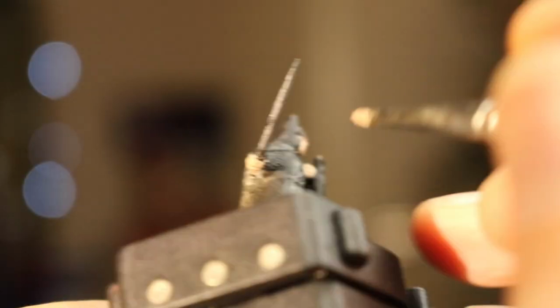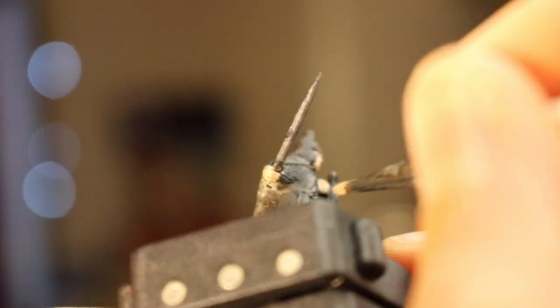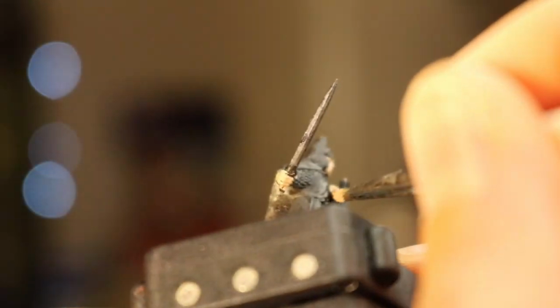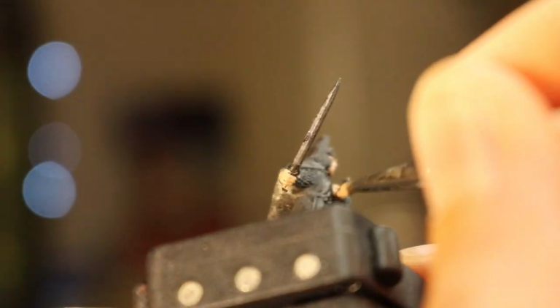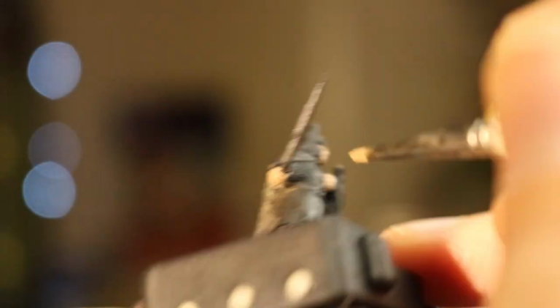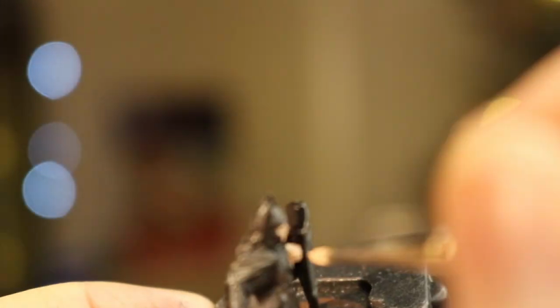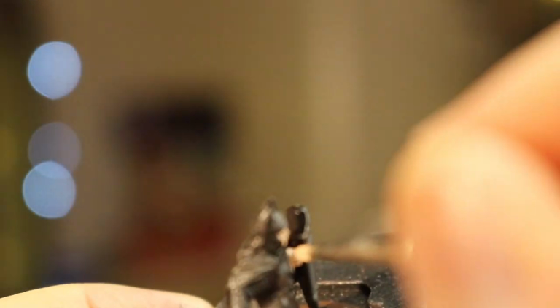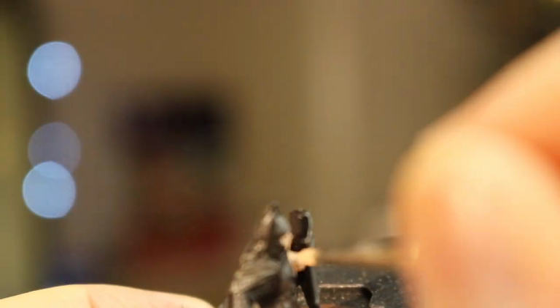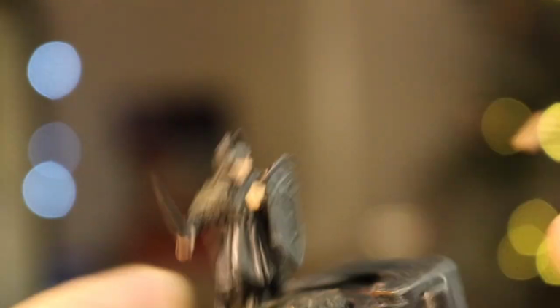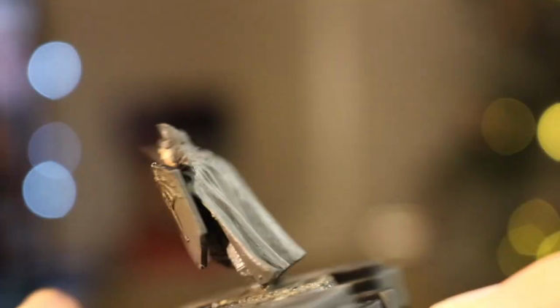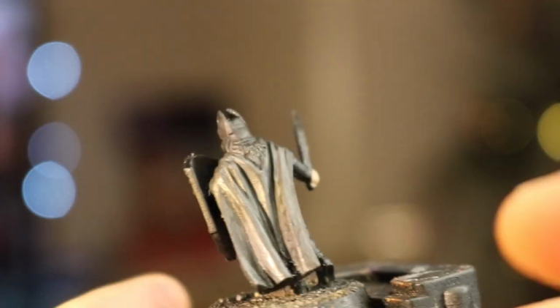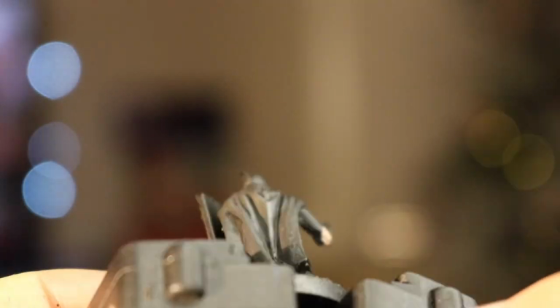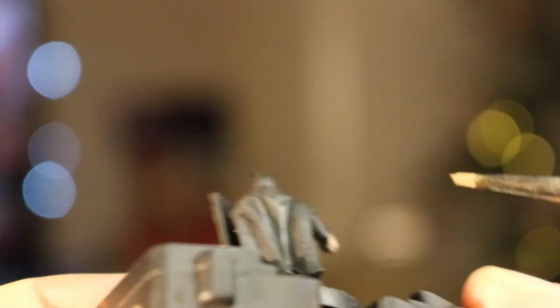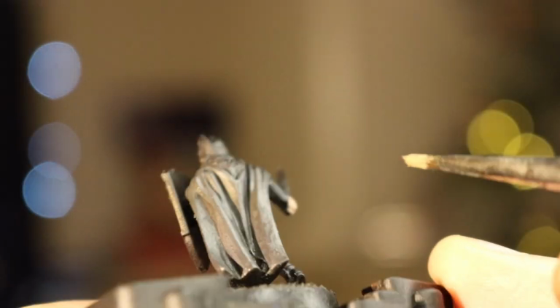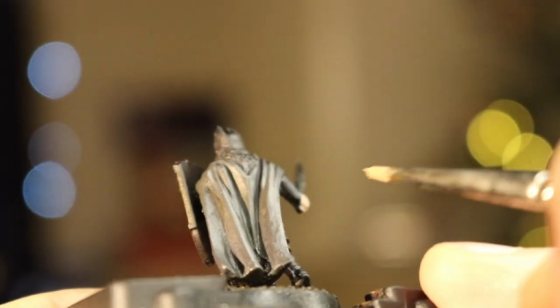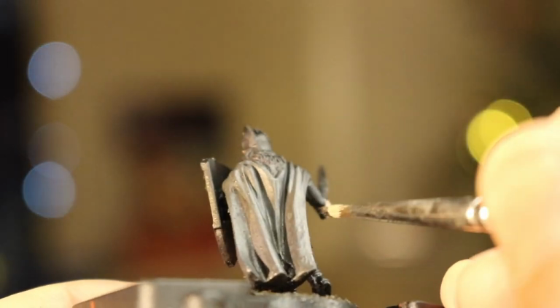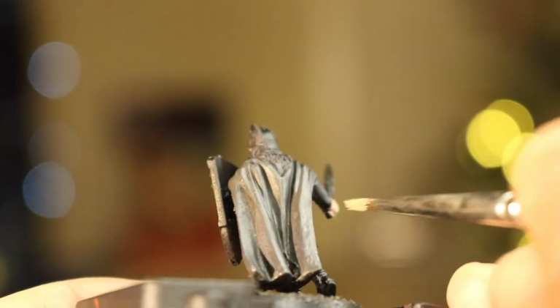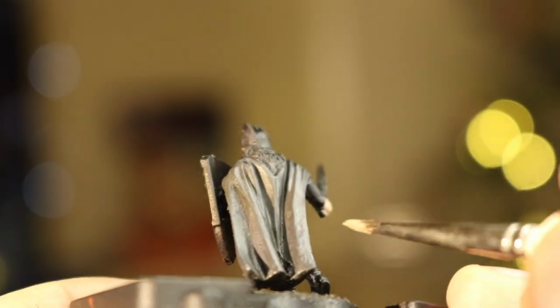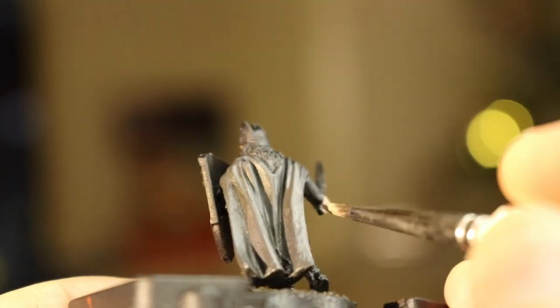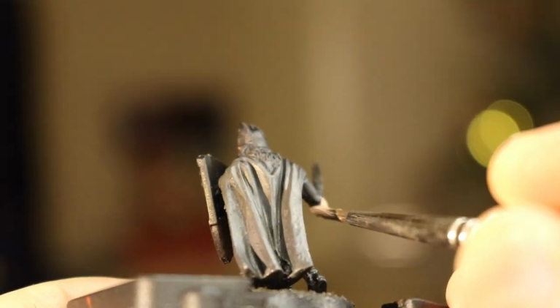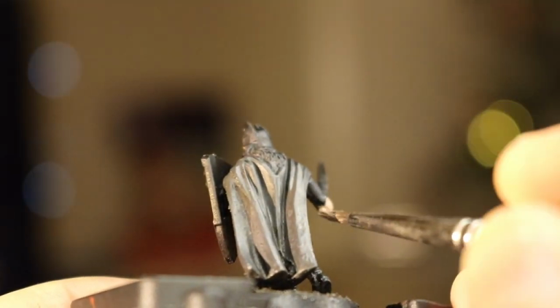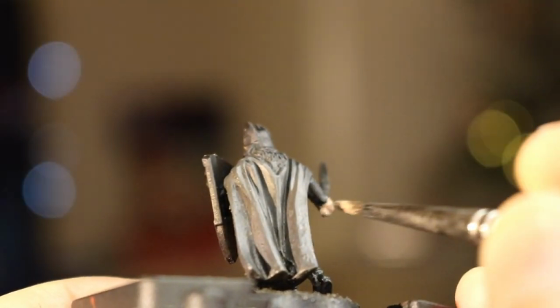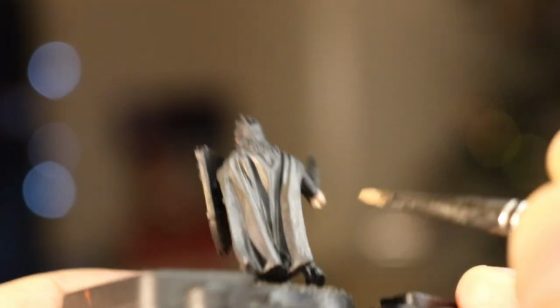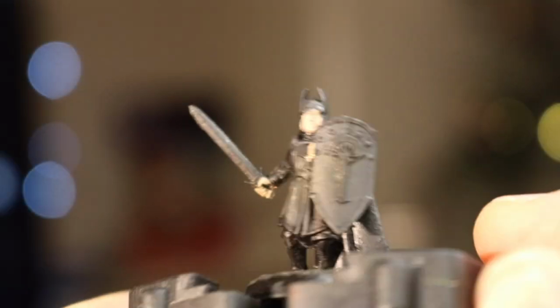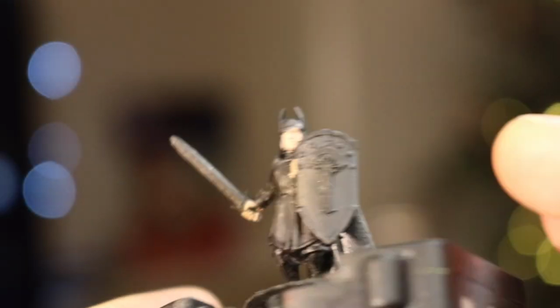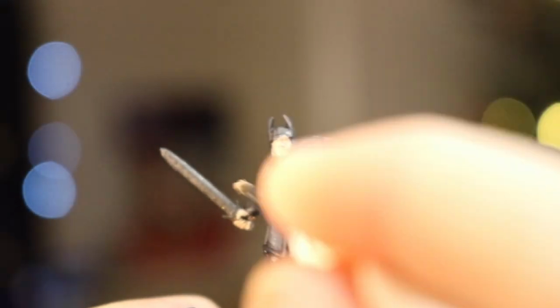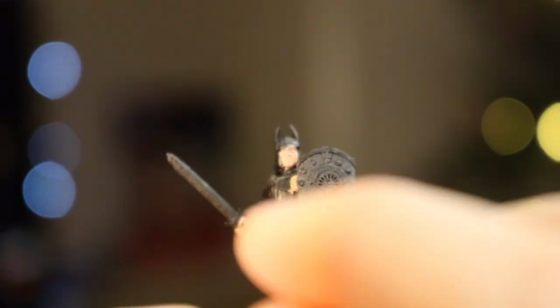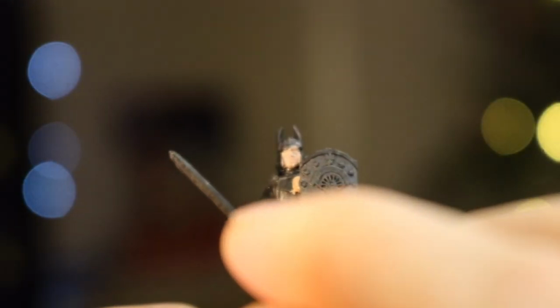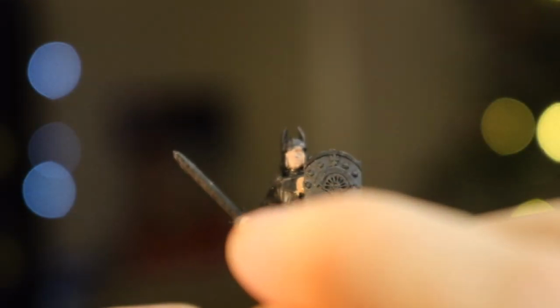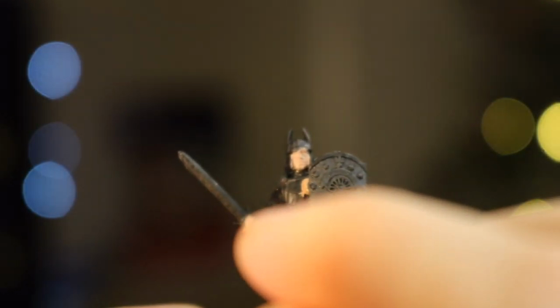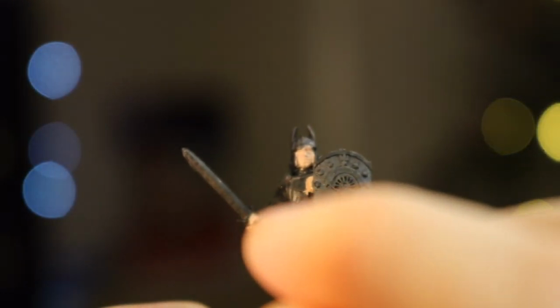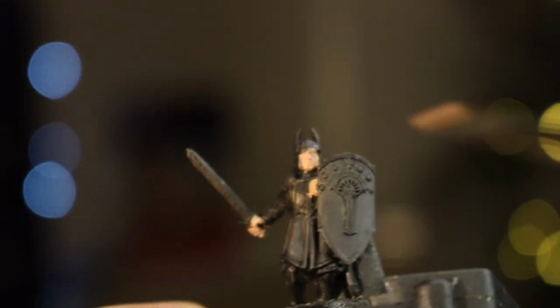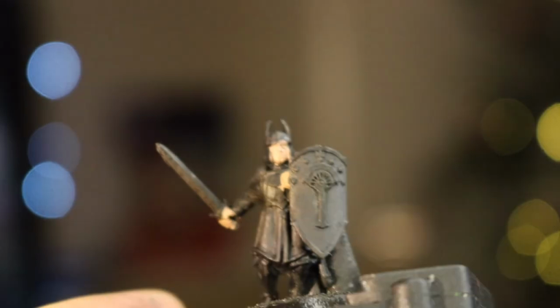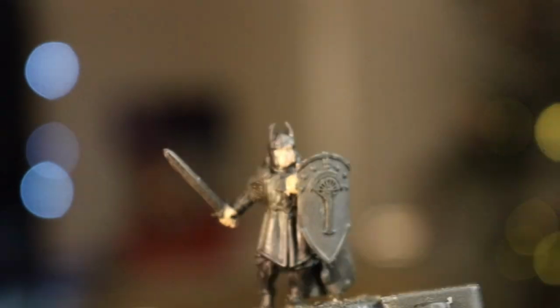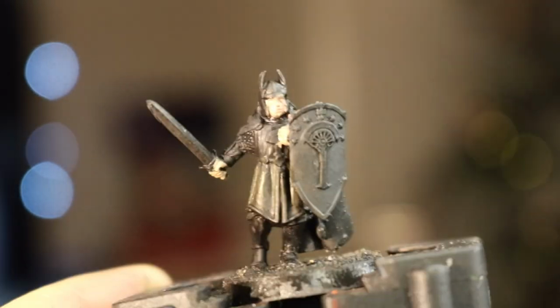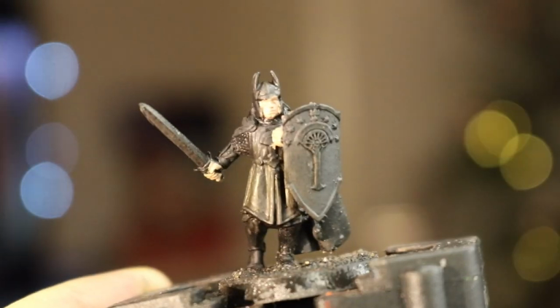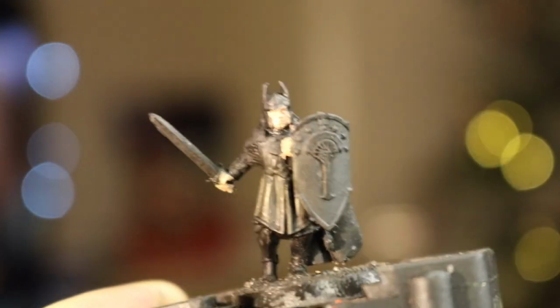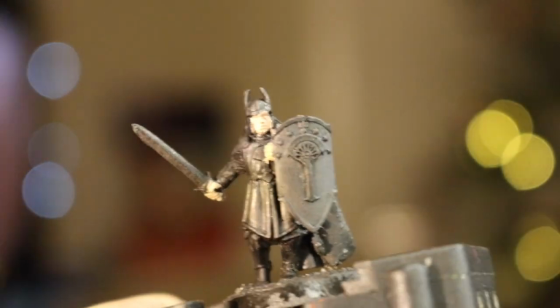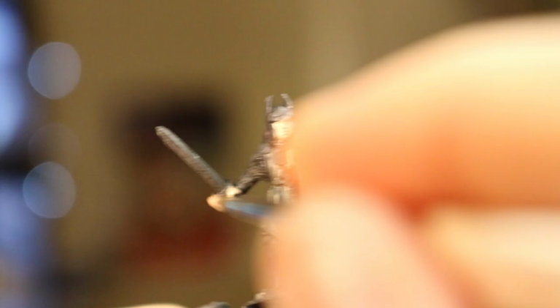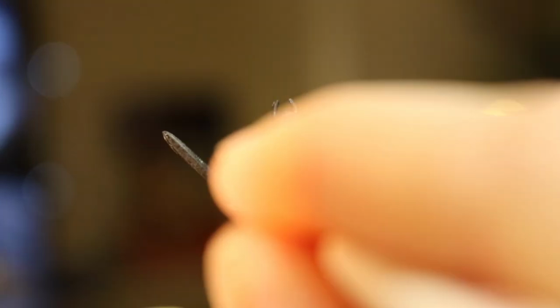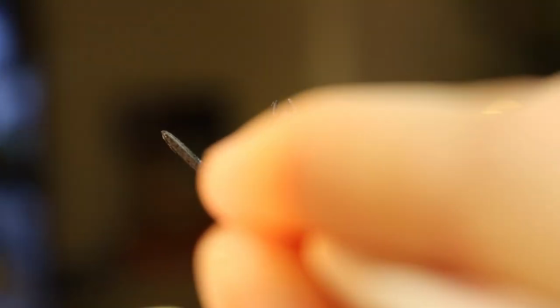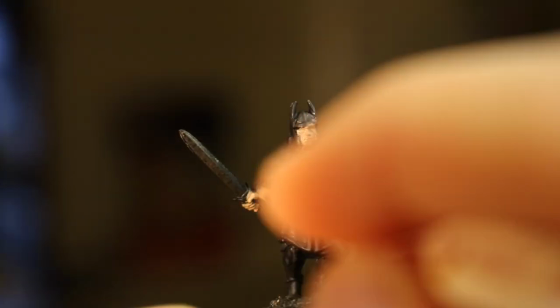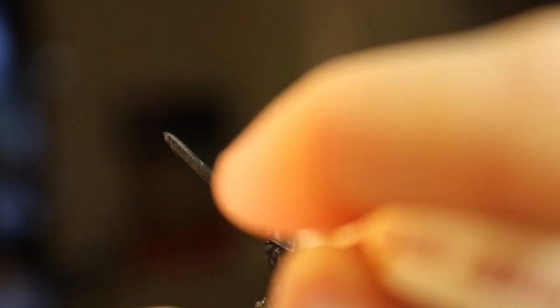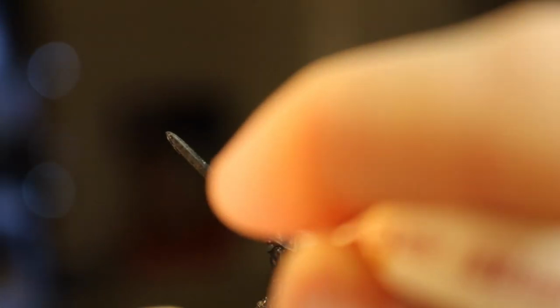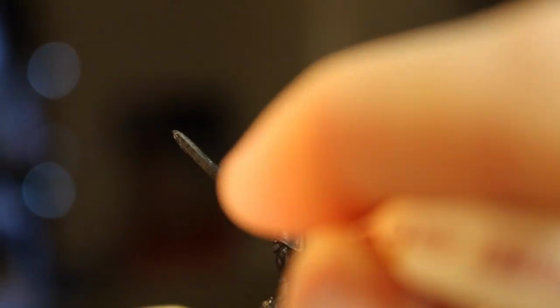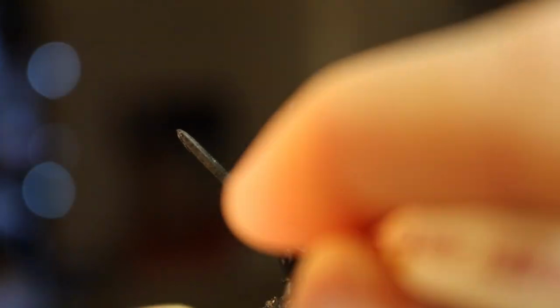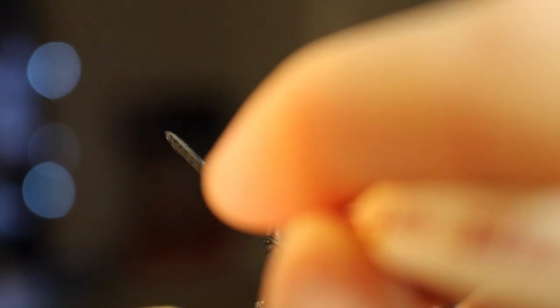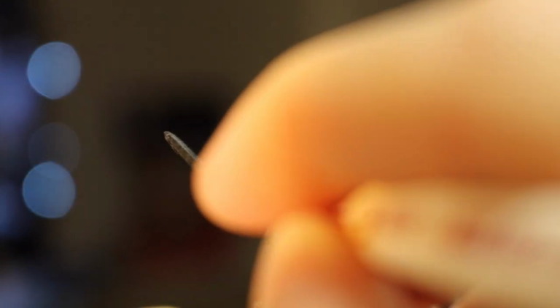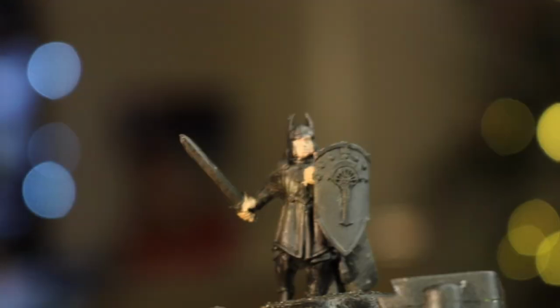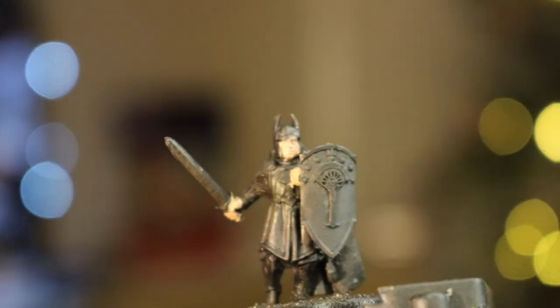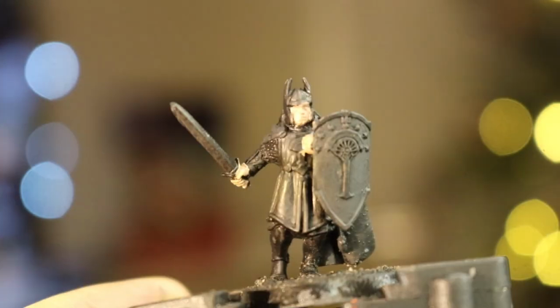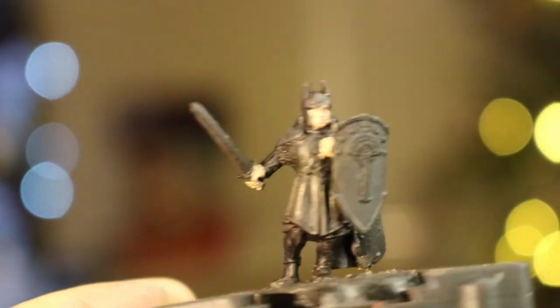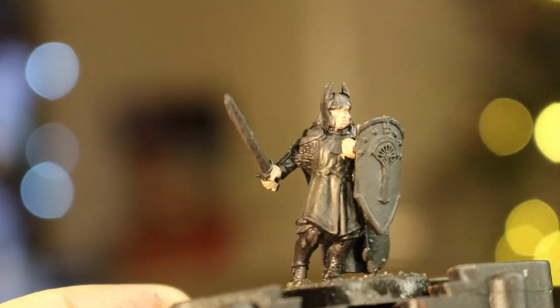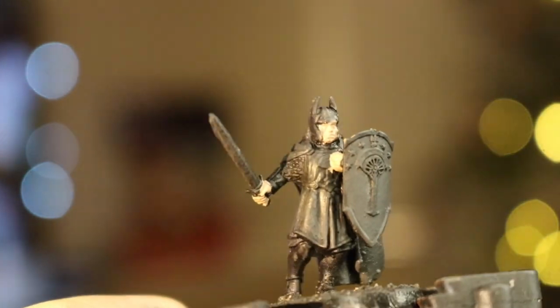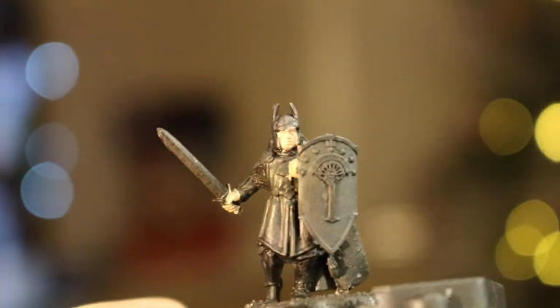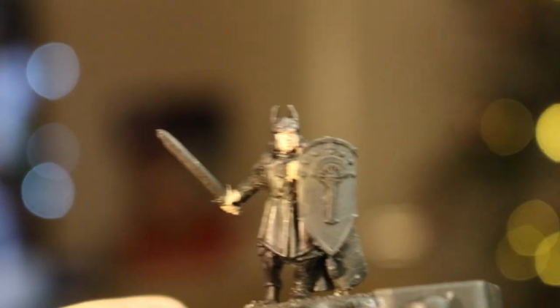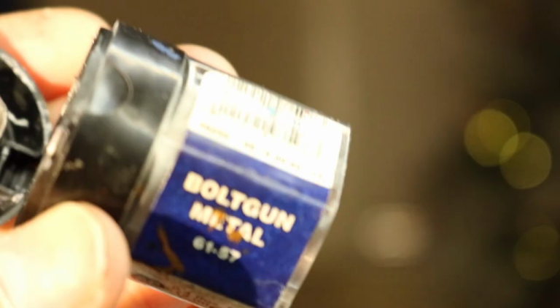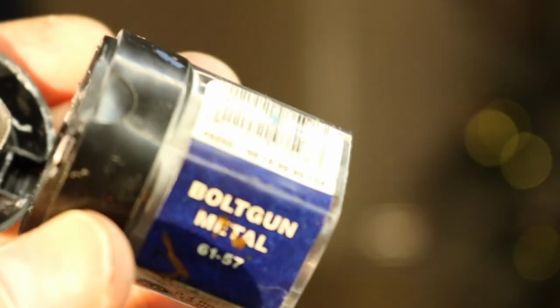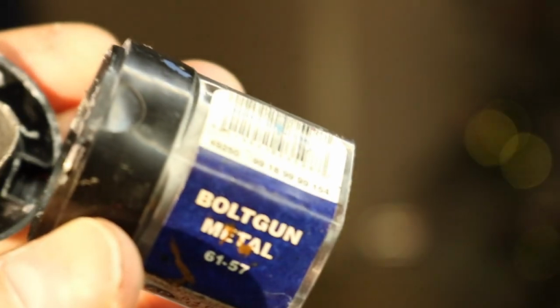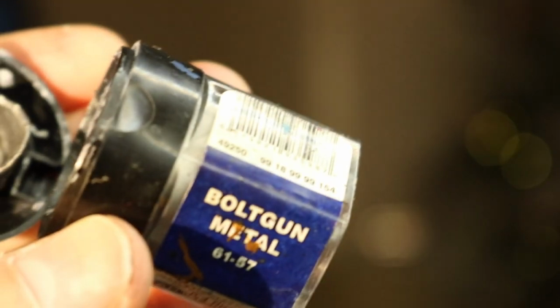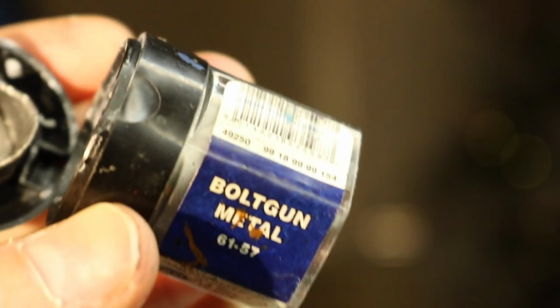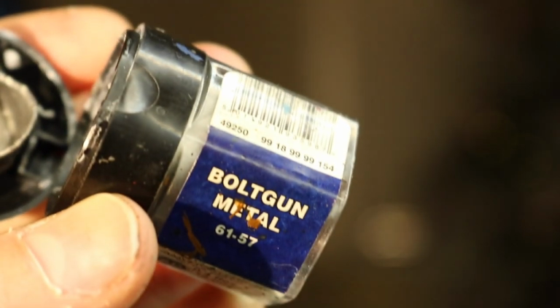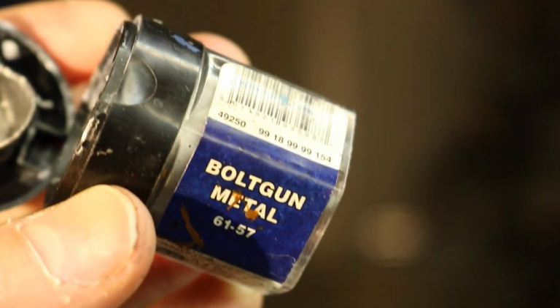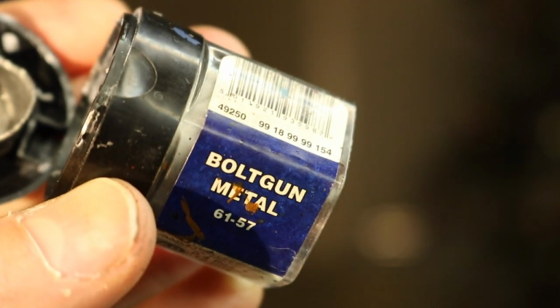You can see I make some mistakes painting this — I get a little bit on the helmet — but just dab that off and carry on.